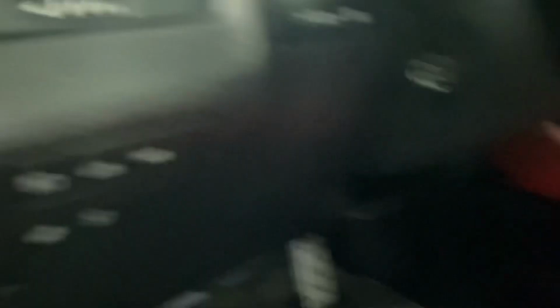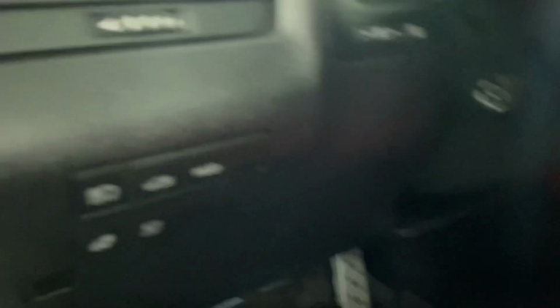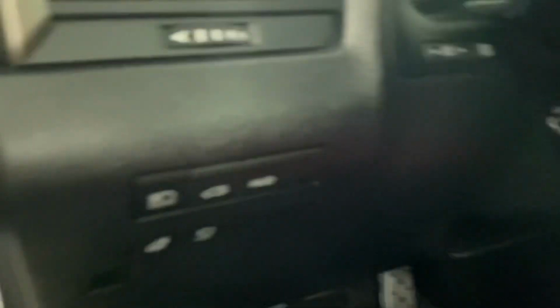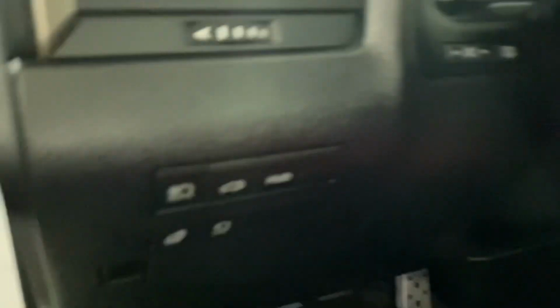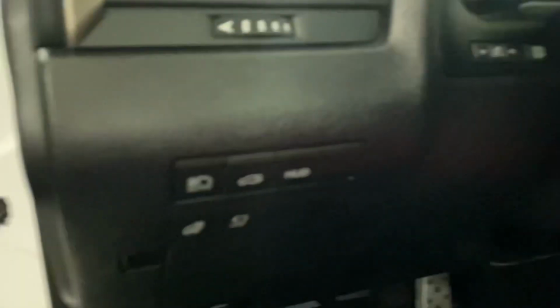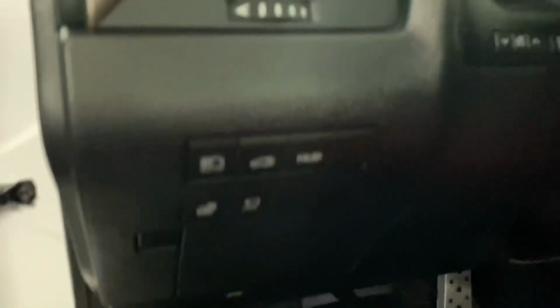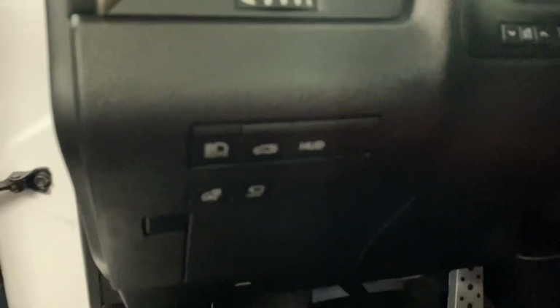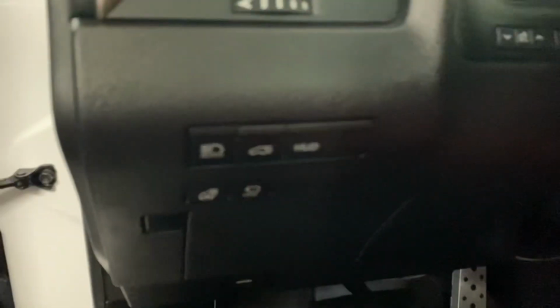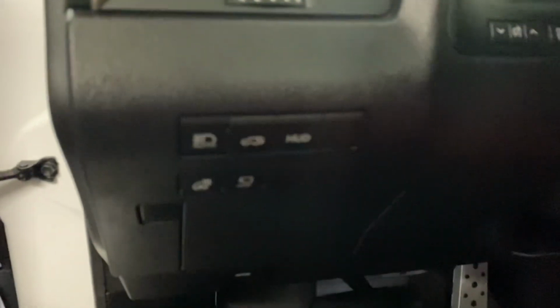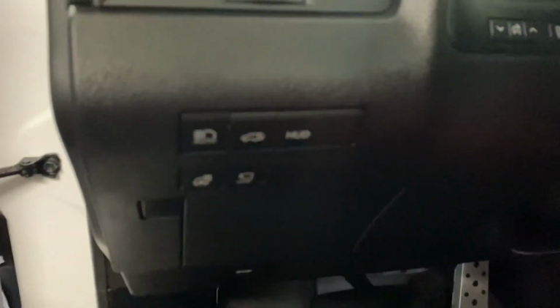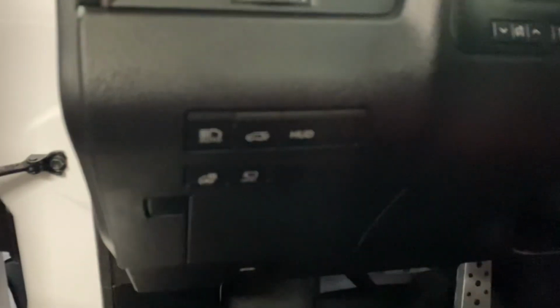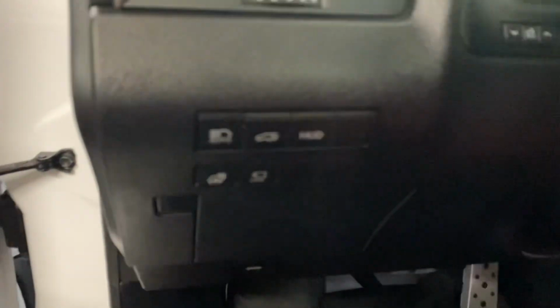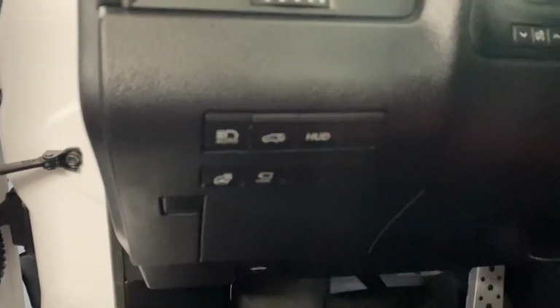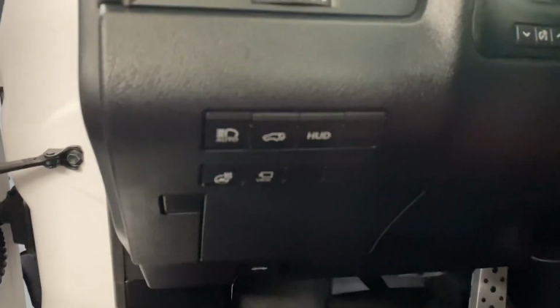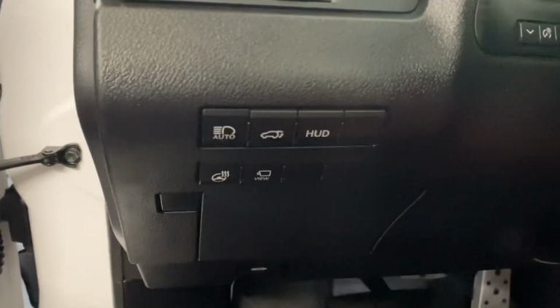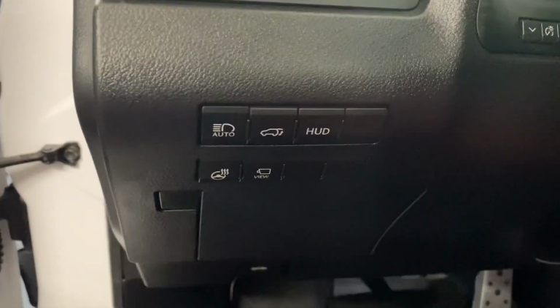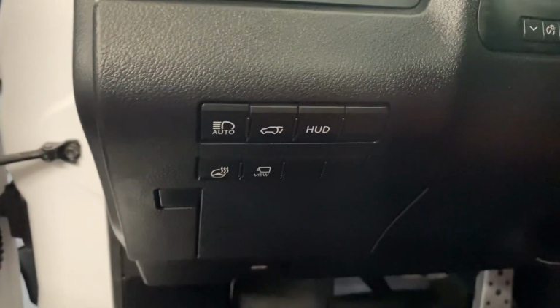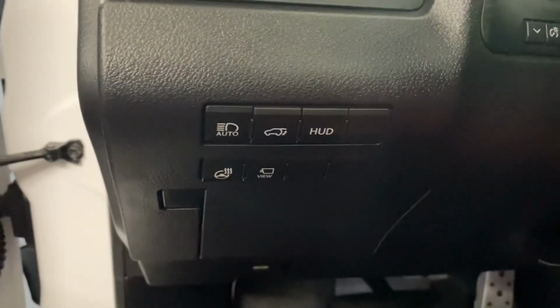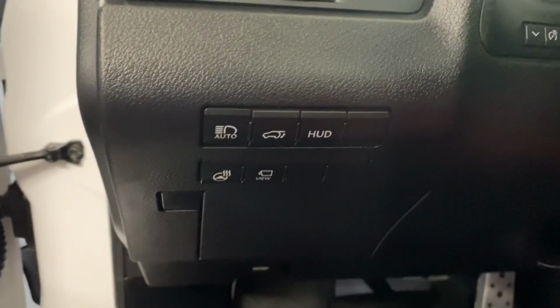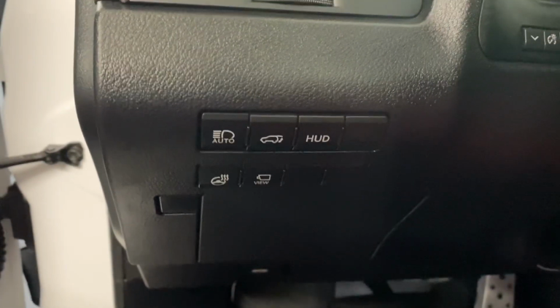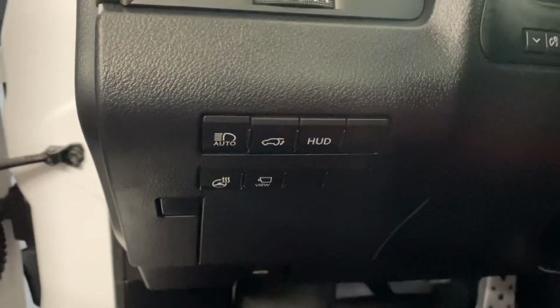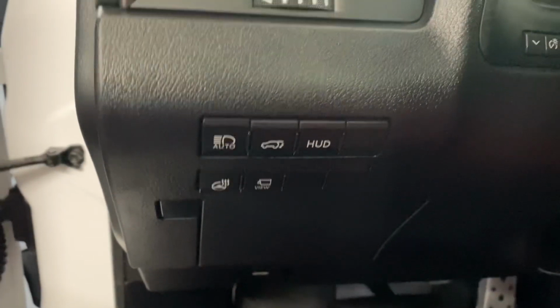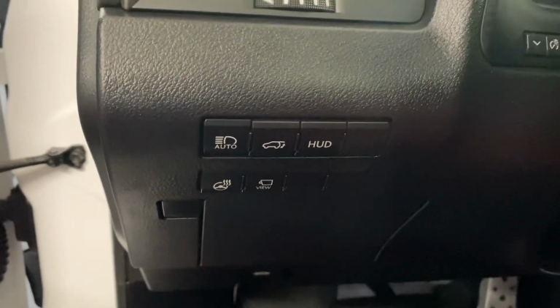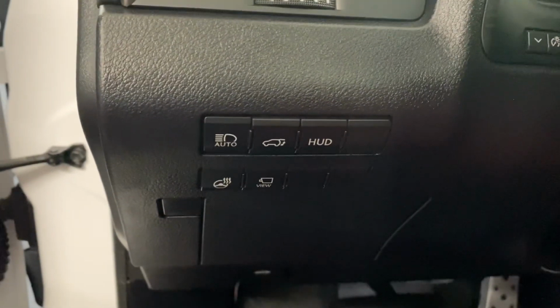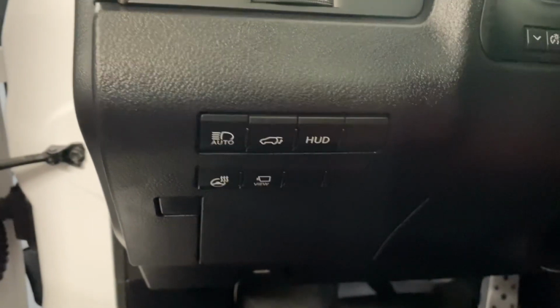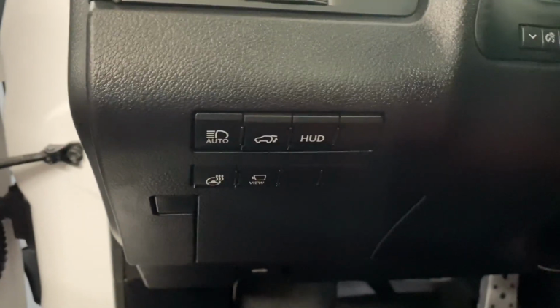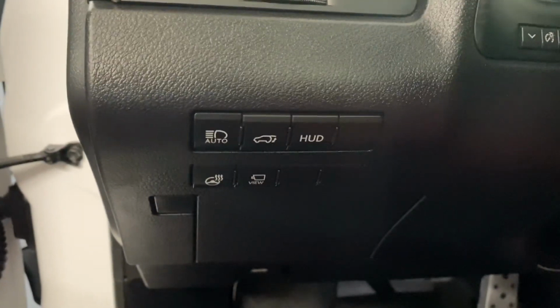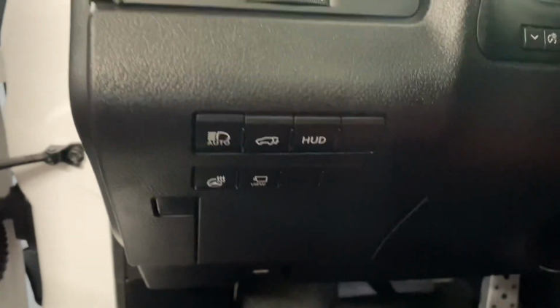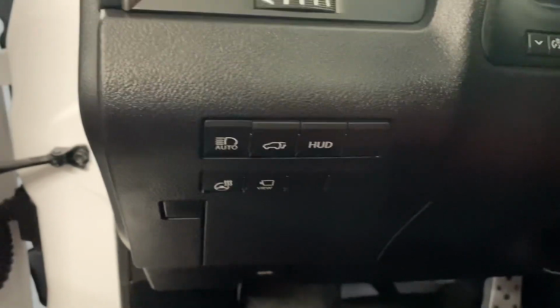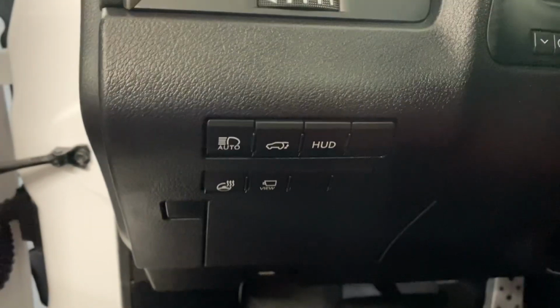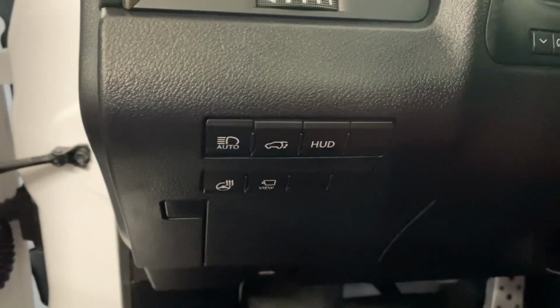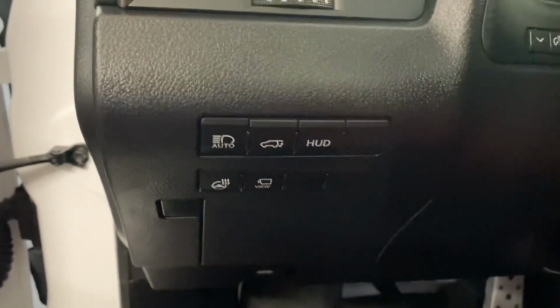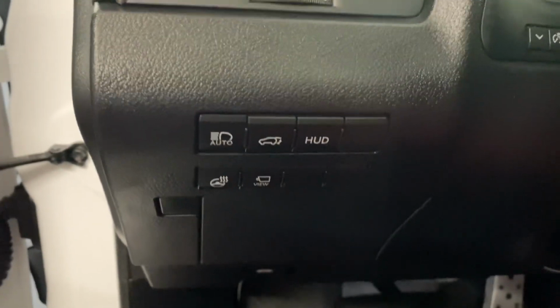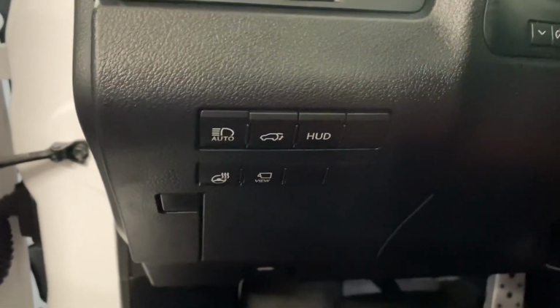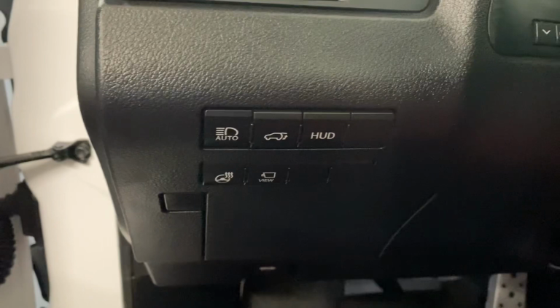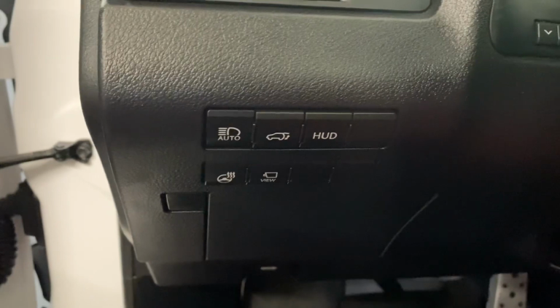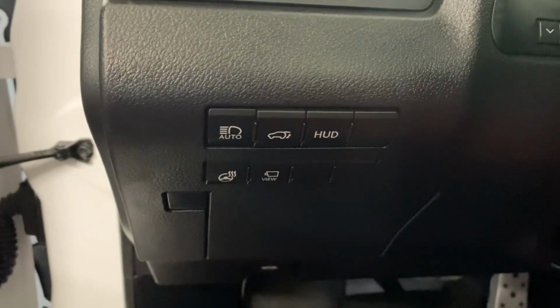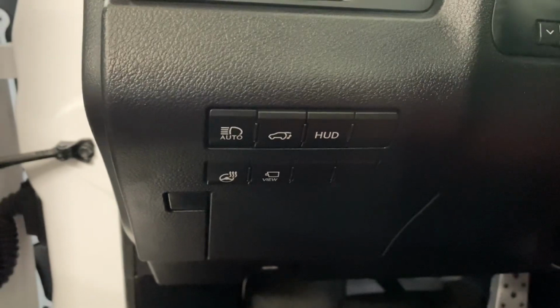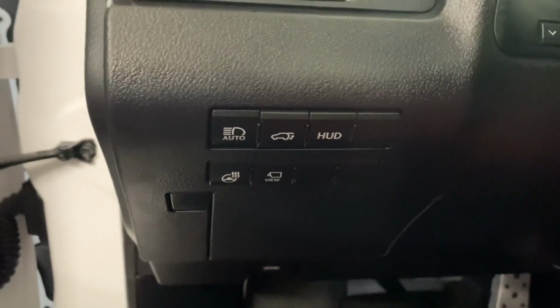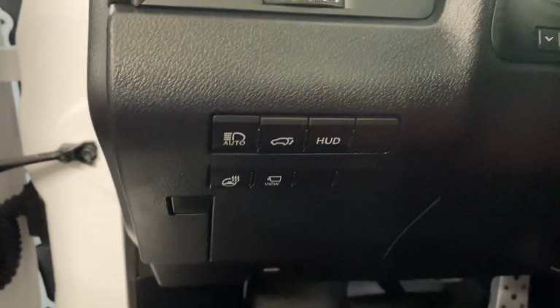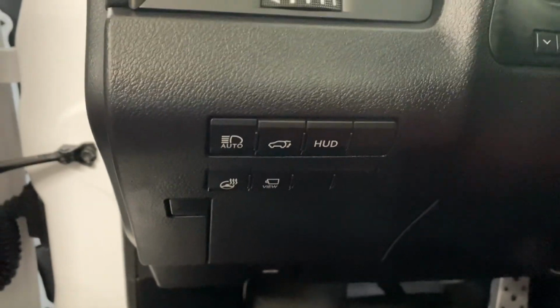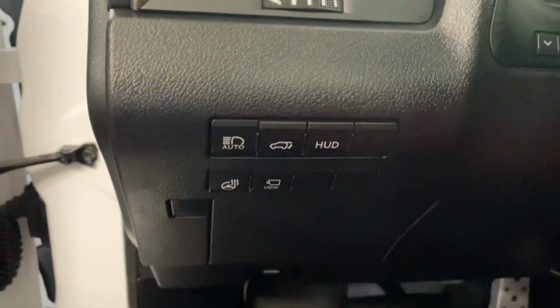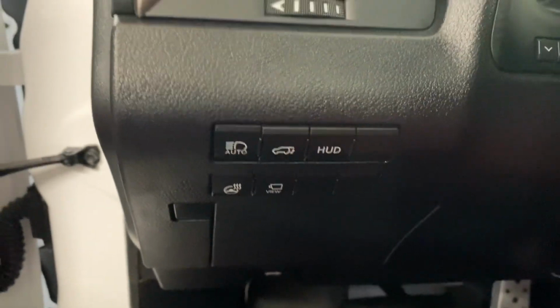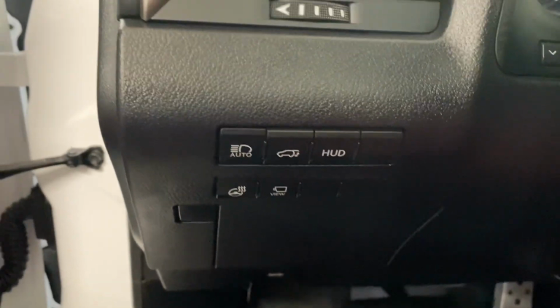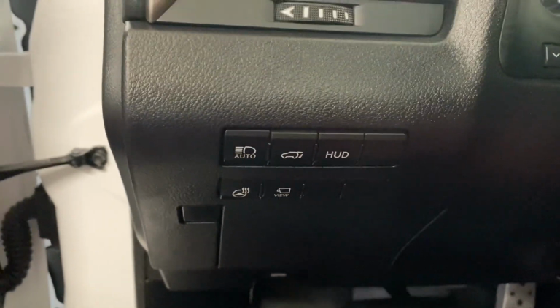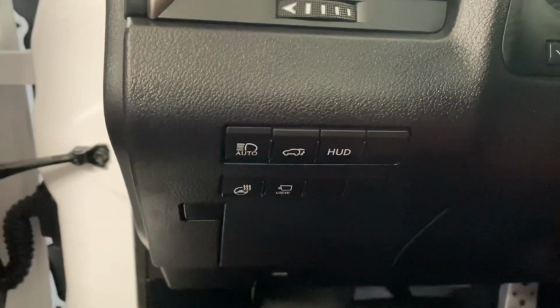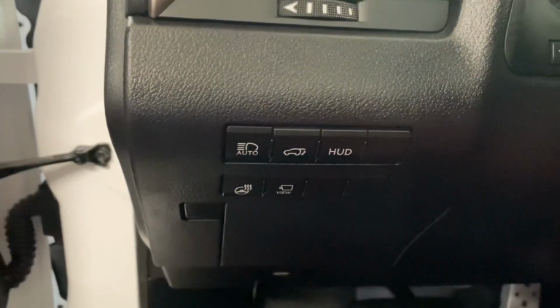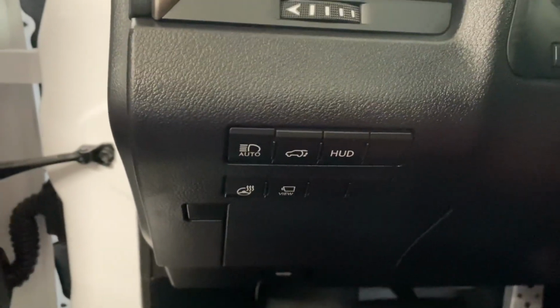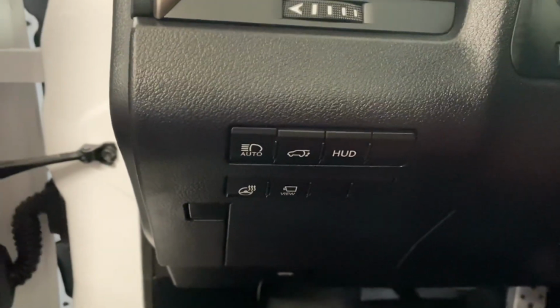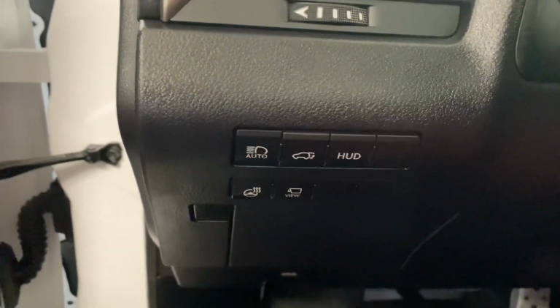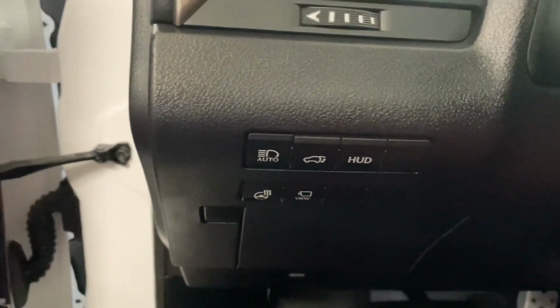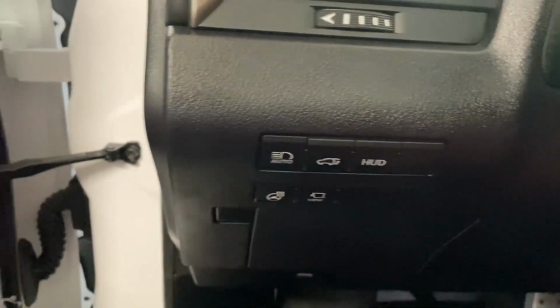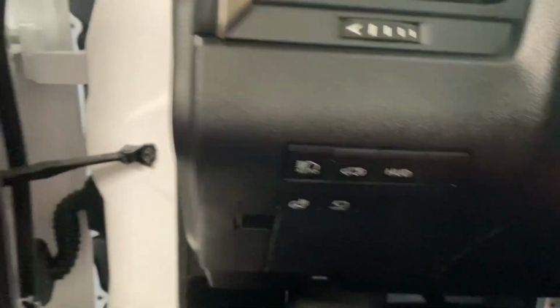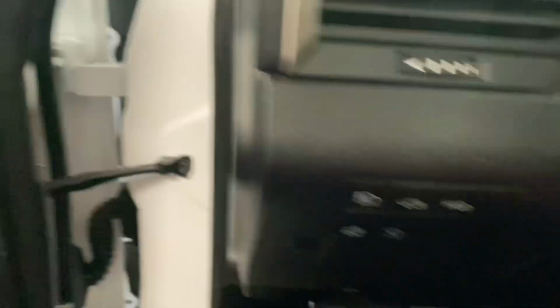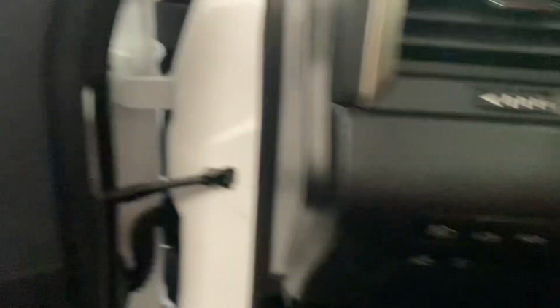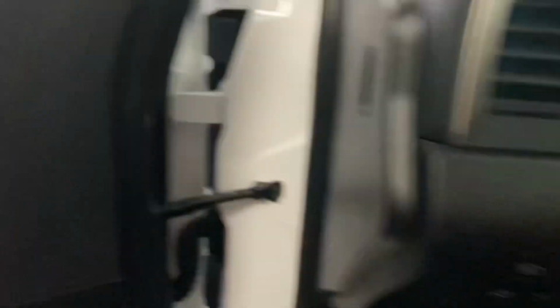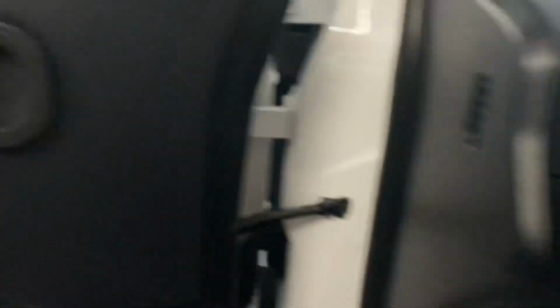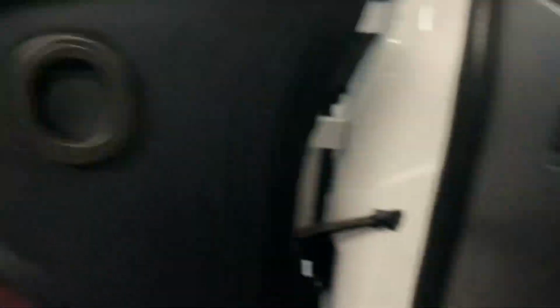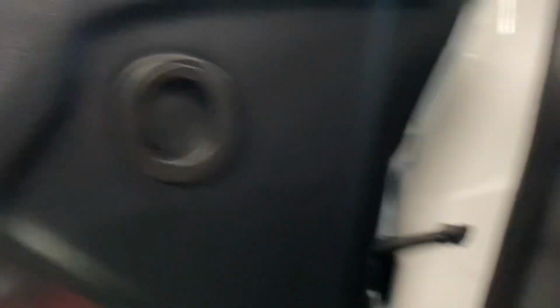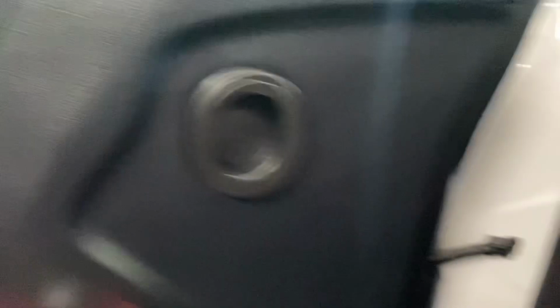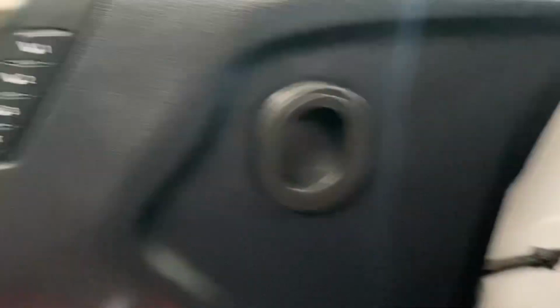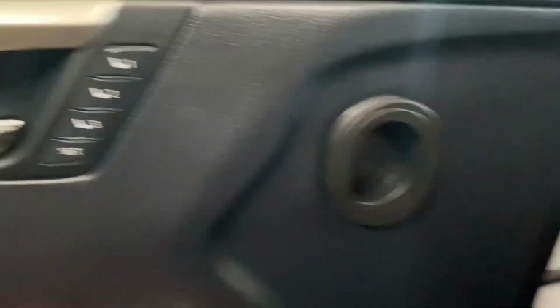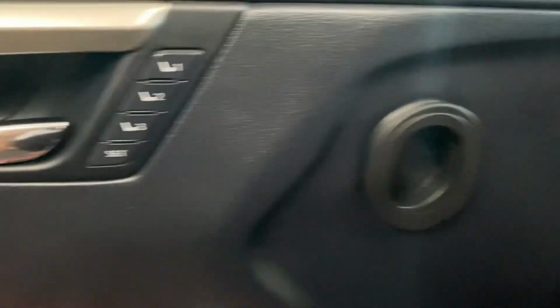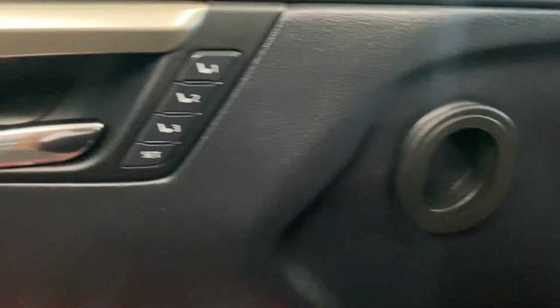On your driver's panel, you have your auto high beams, your rear trunk hatch, heads-up display, heated steering, and your panoramic view monitors.